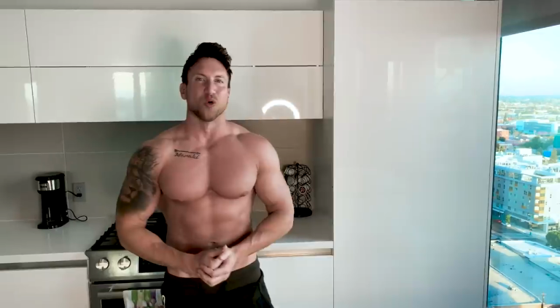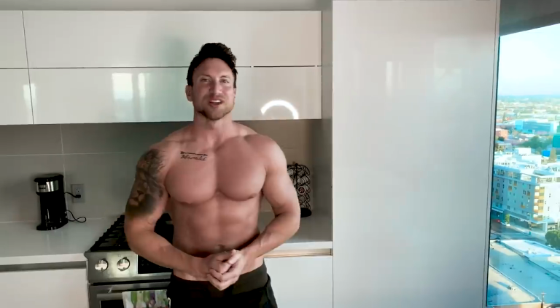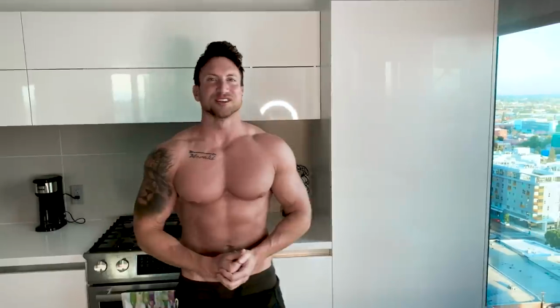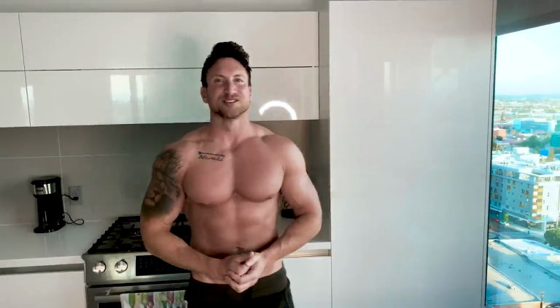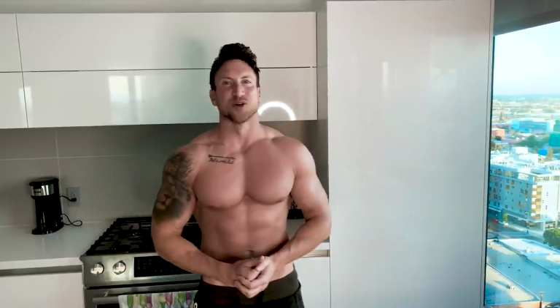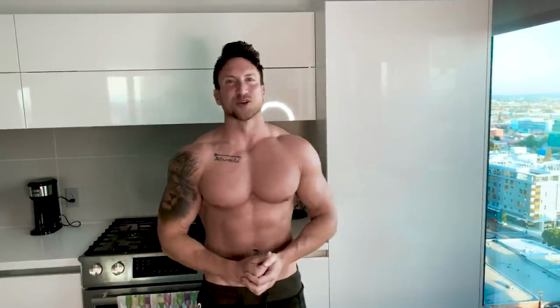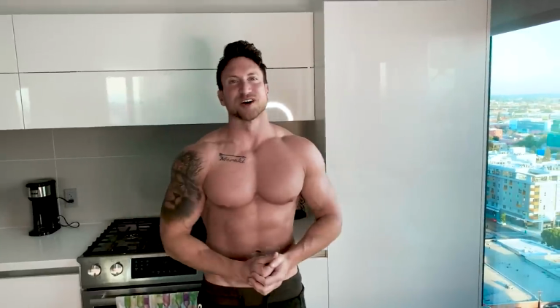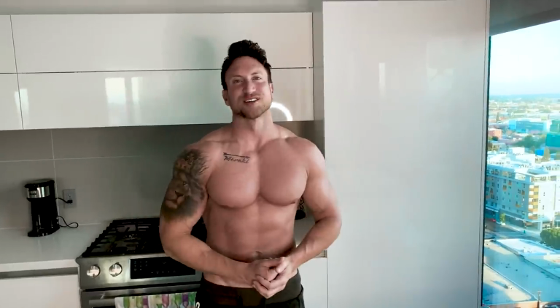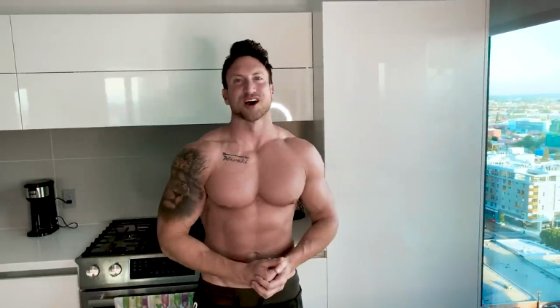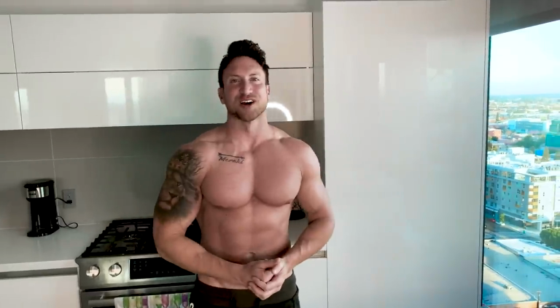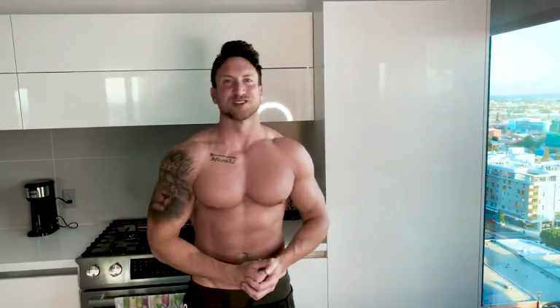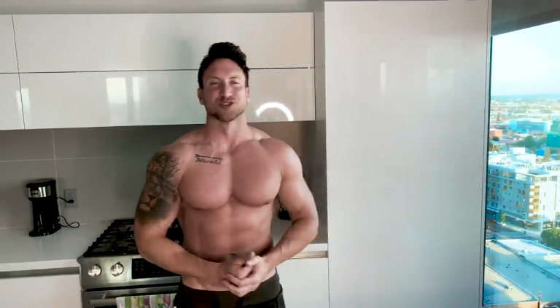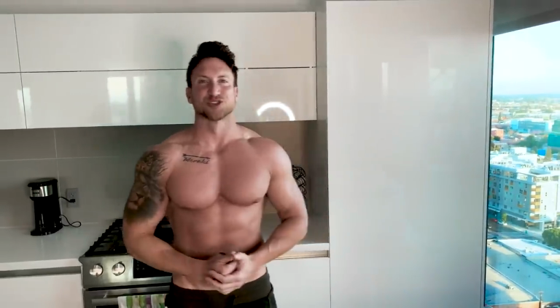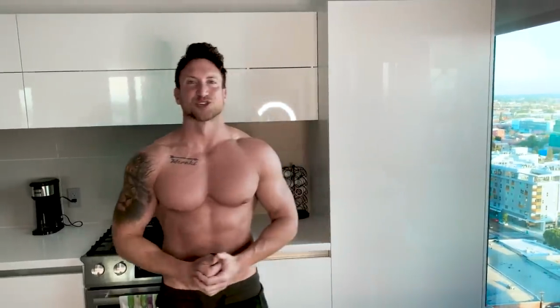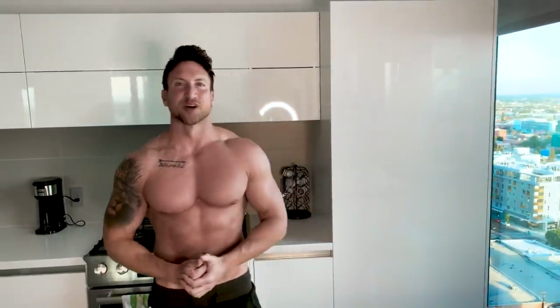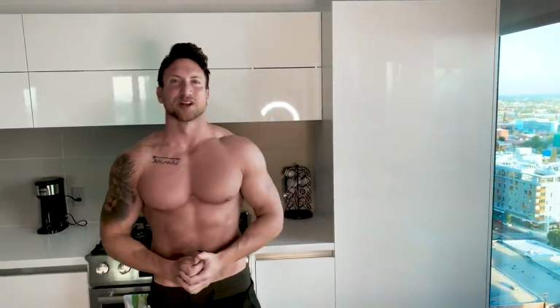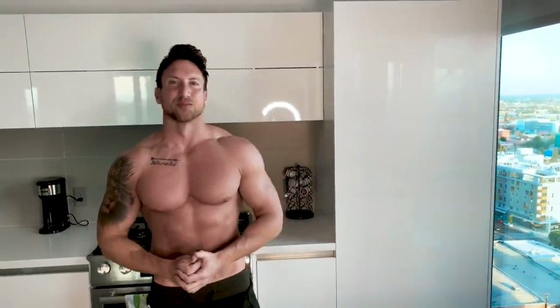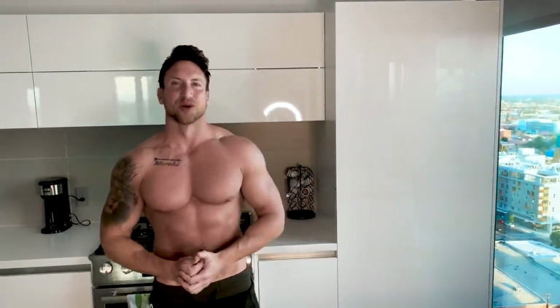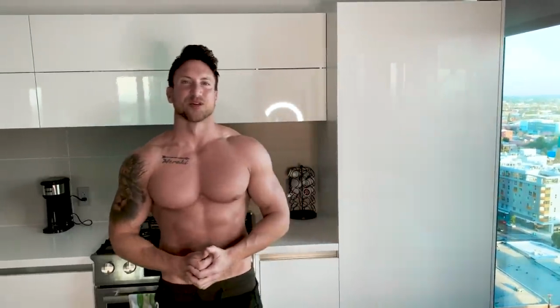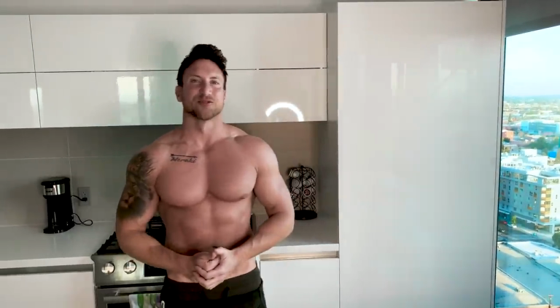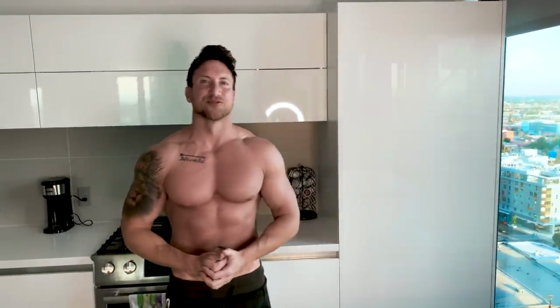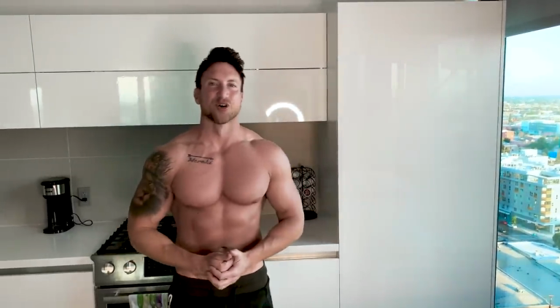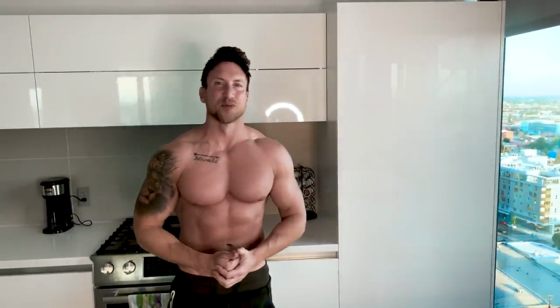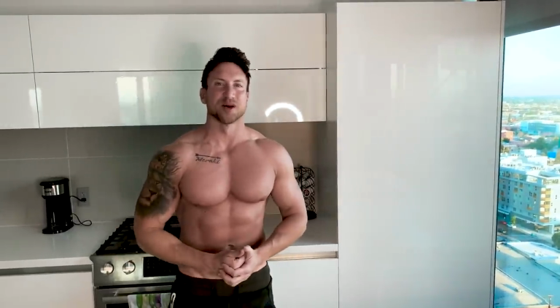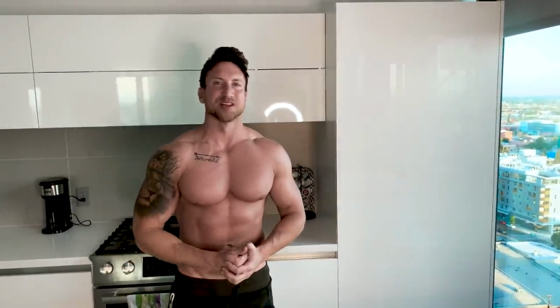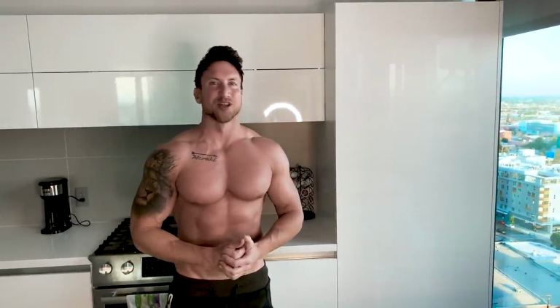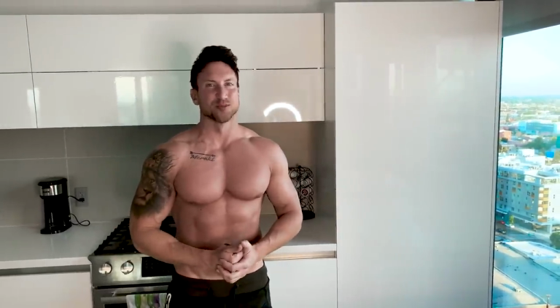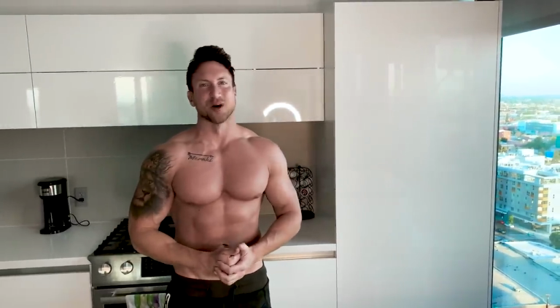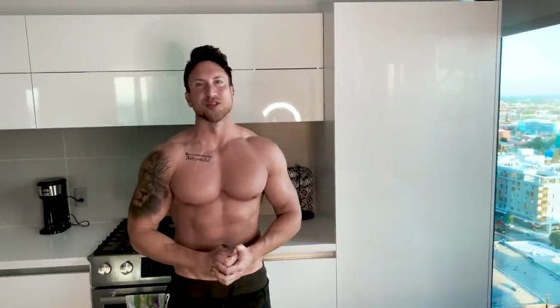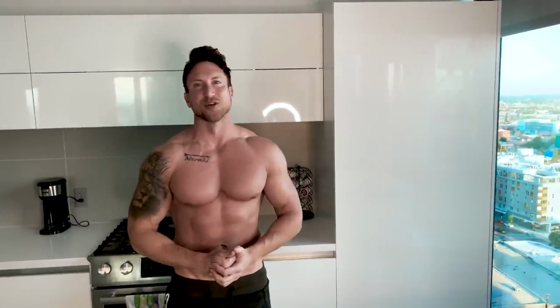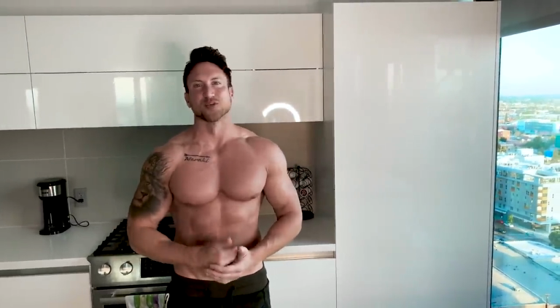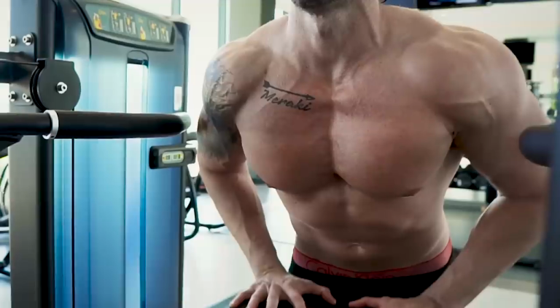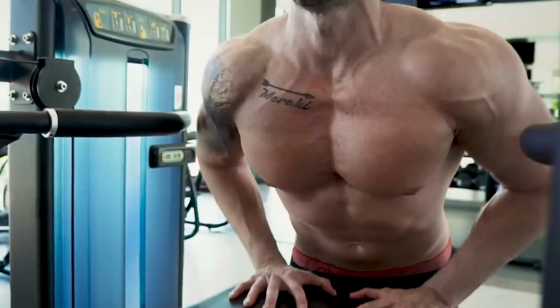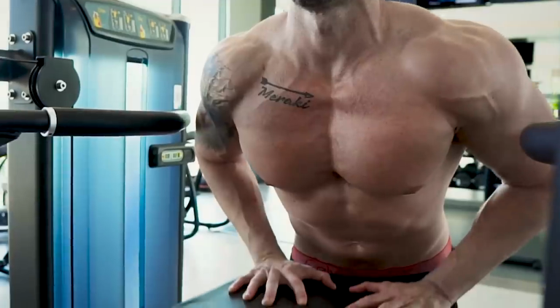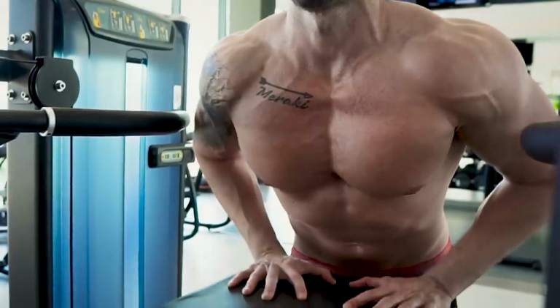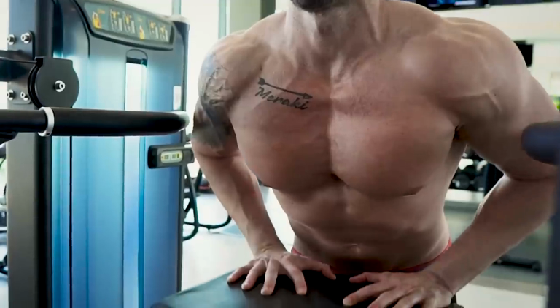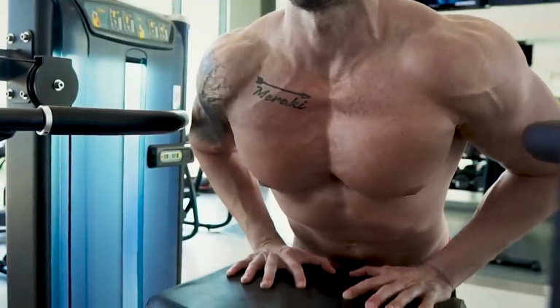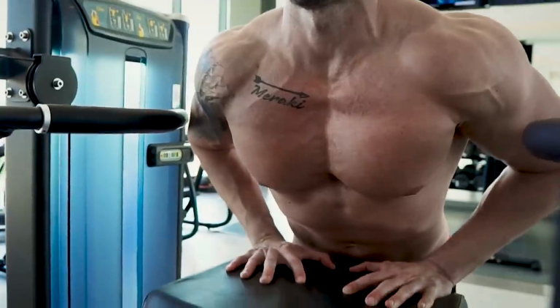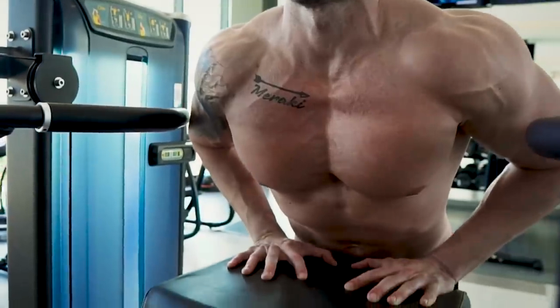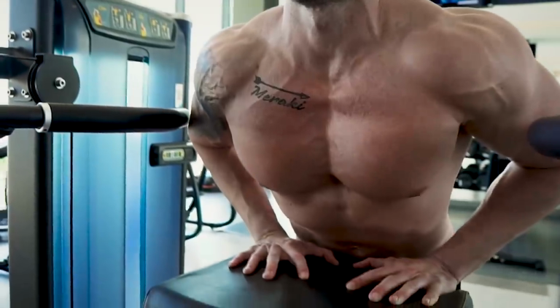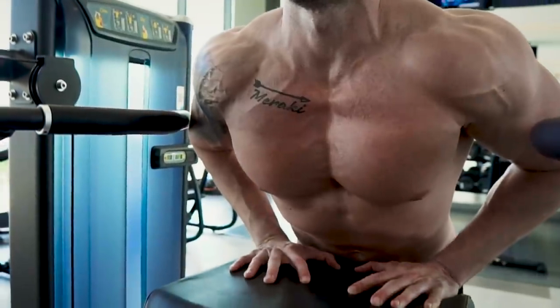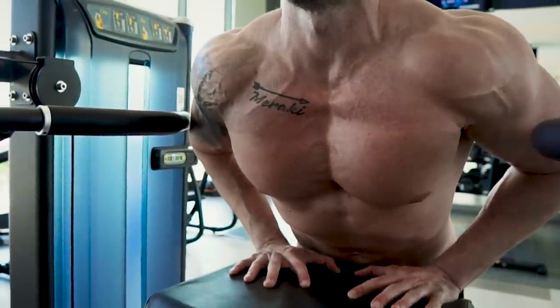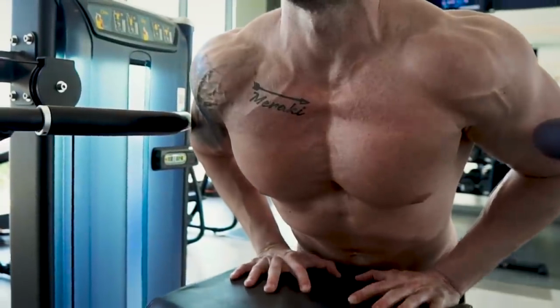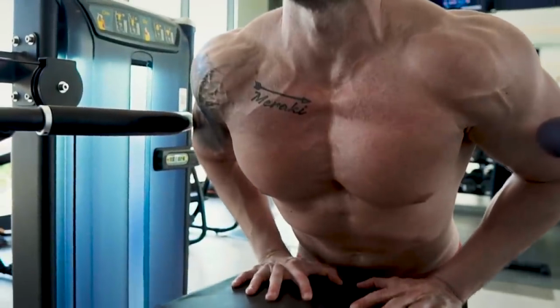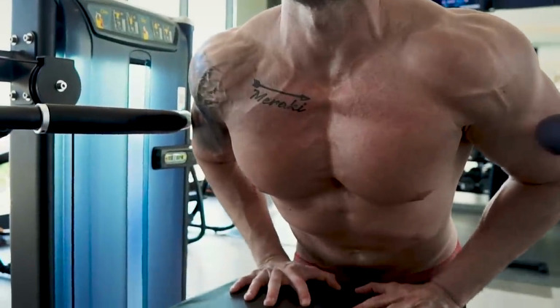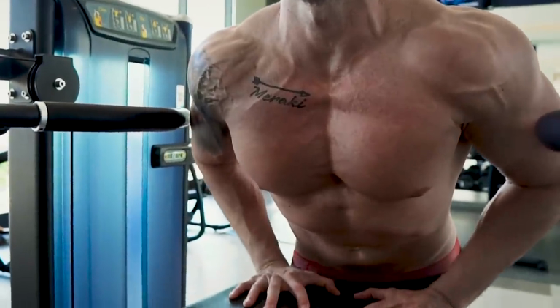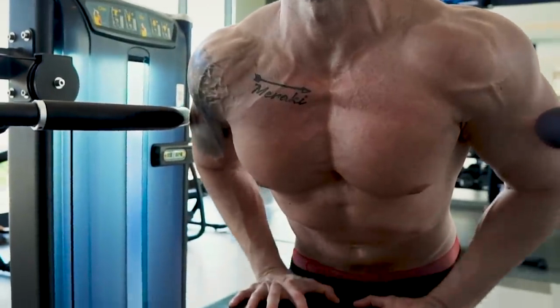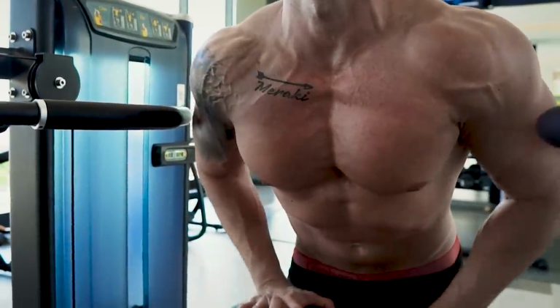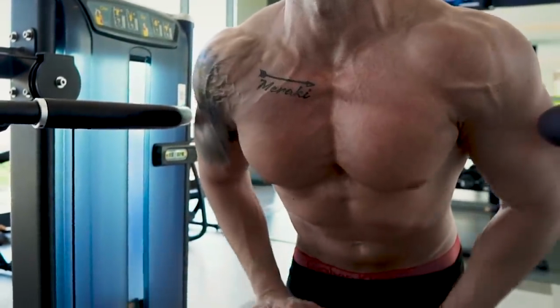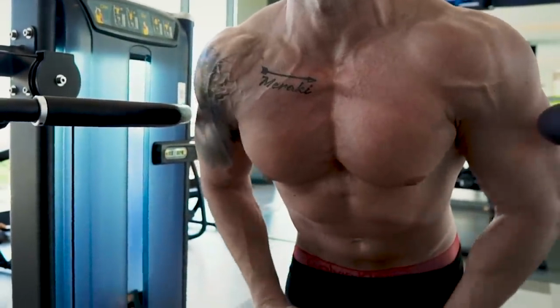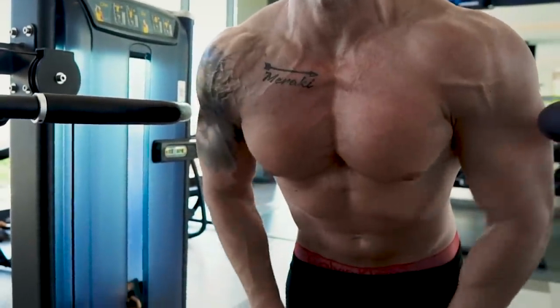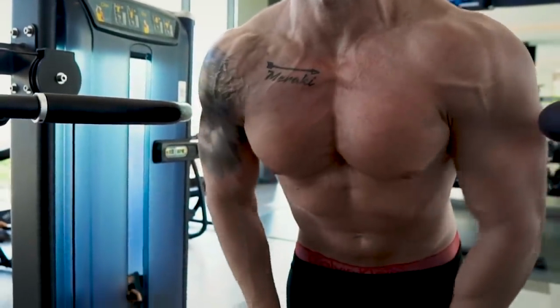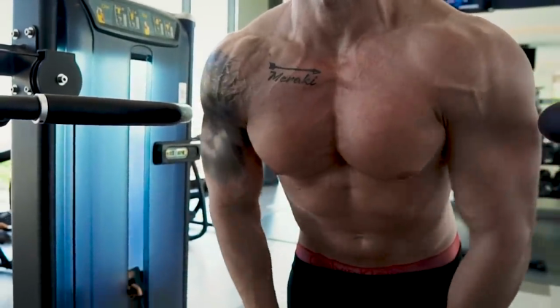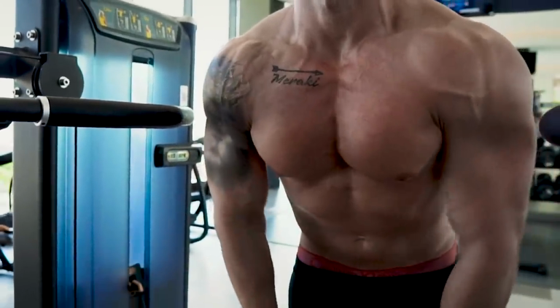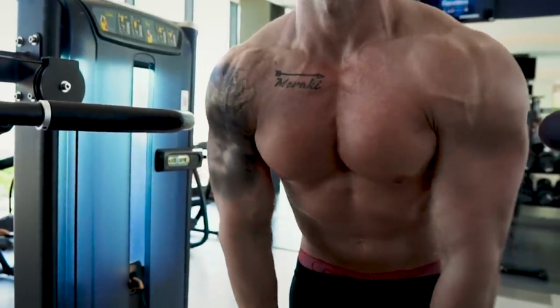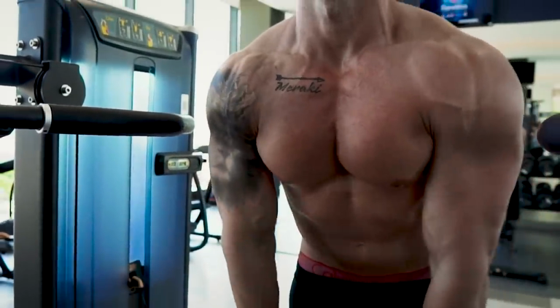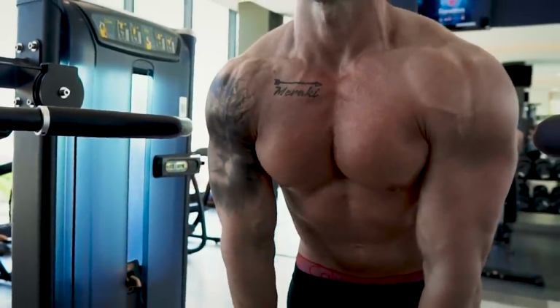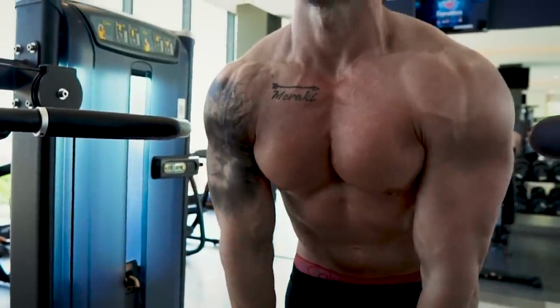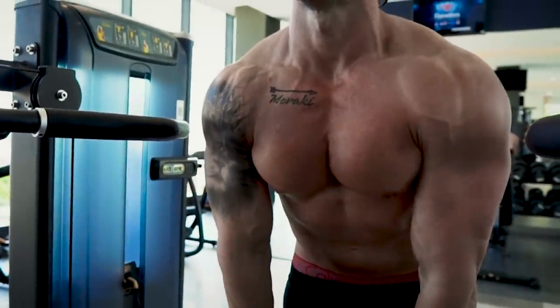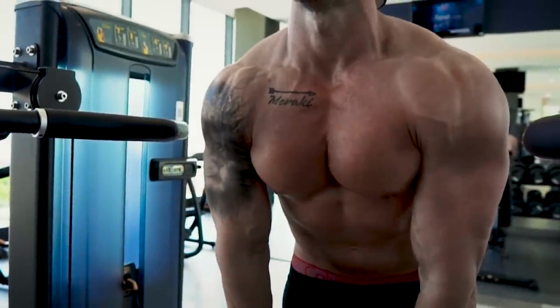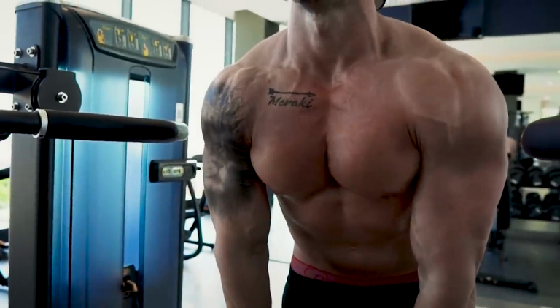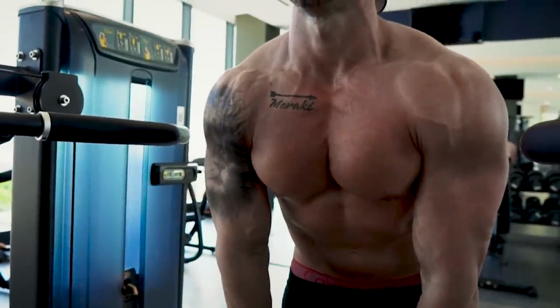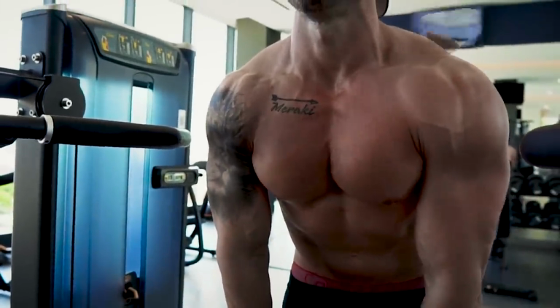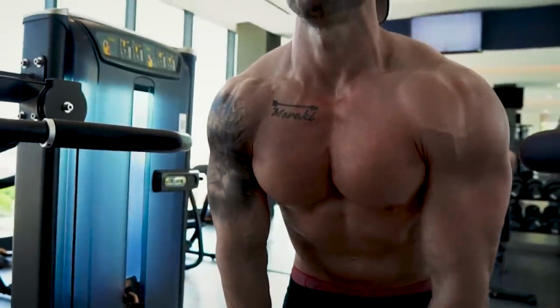What is going on guys, your shredded brother from another mother, and we are talking lower chest in today's video.